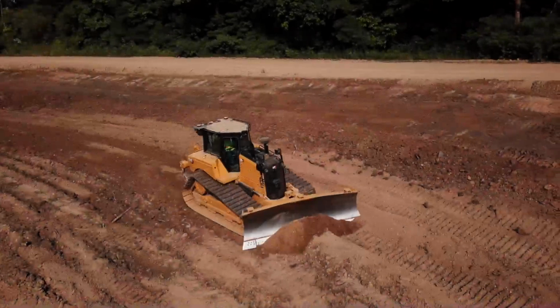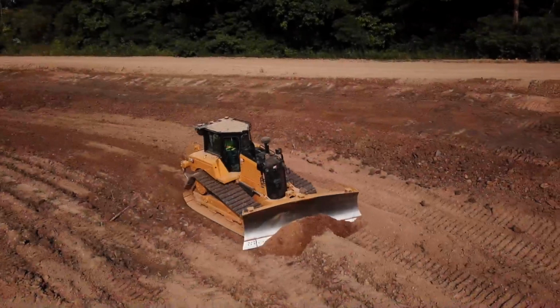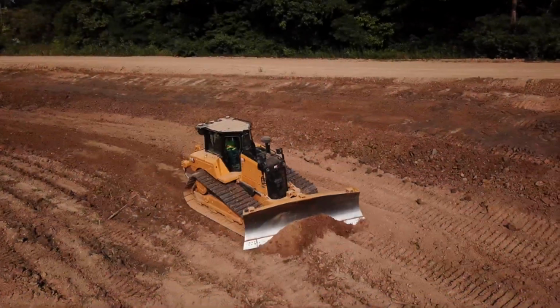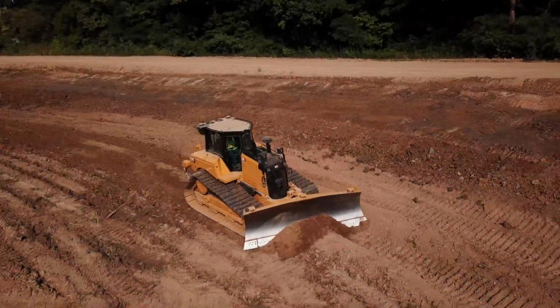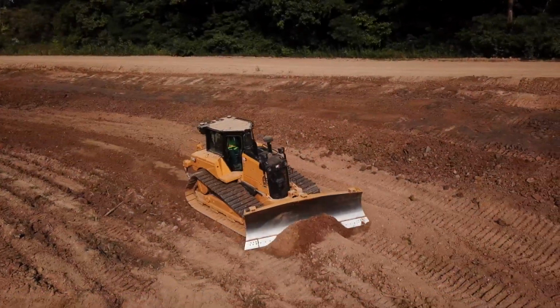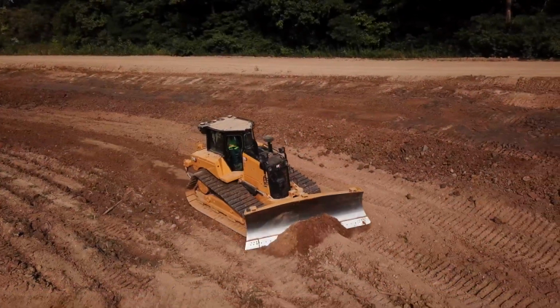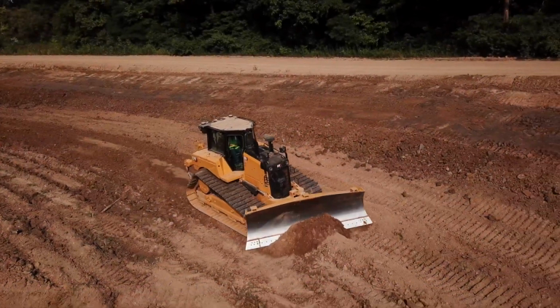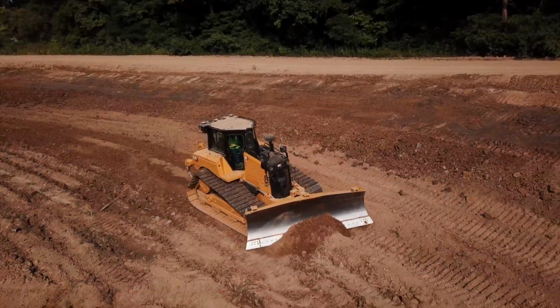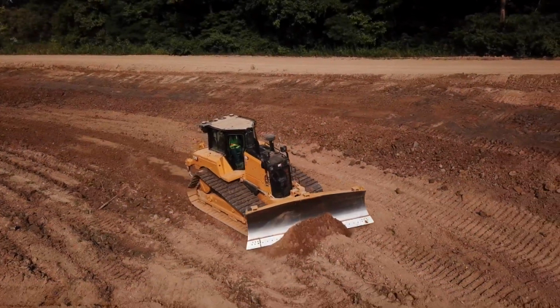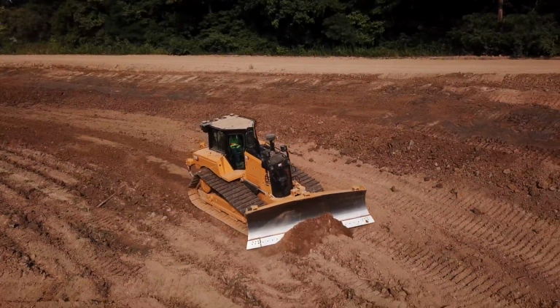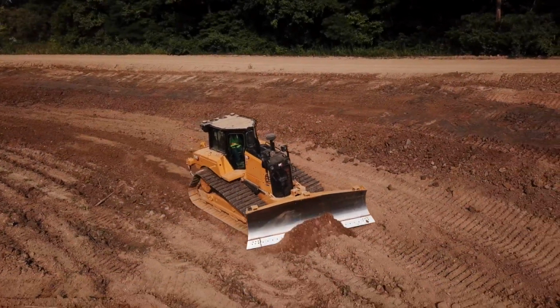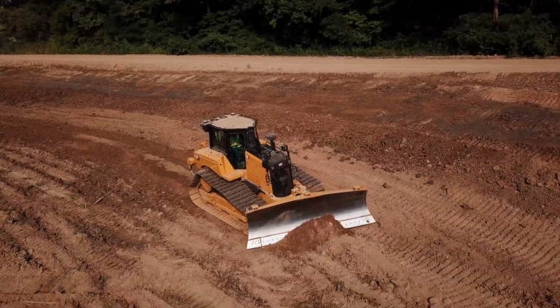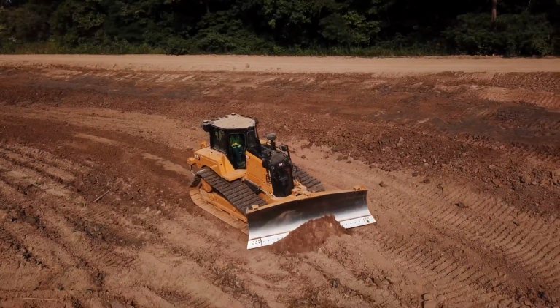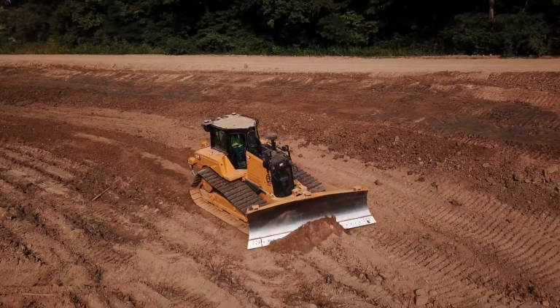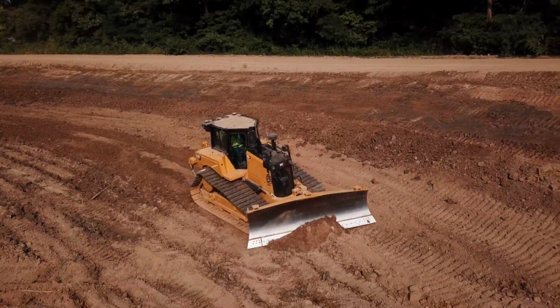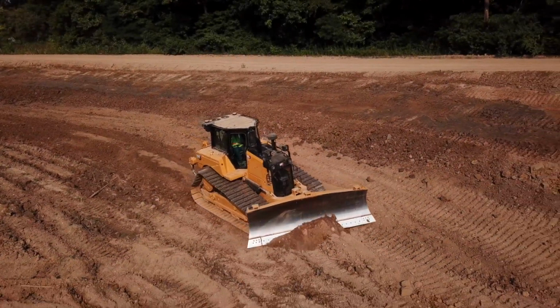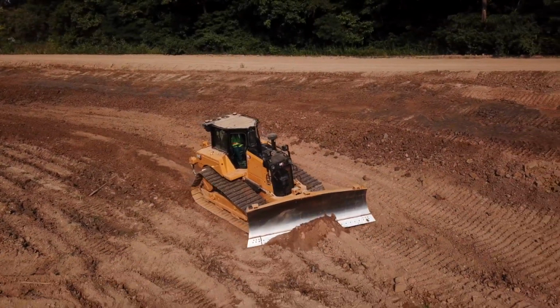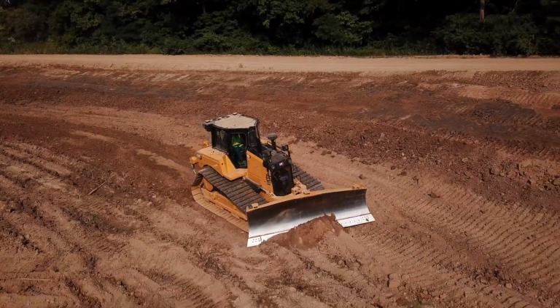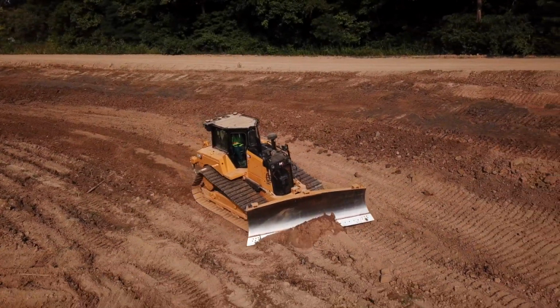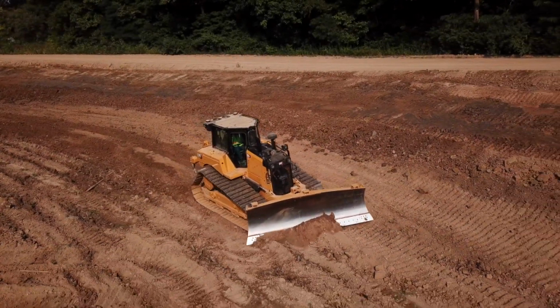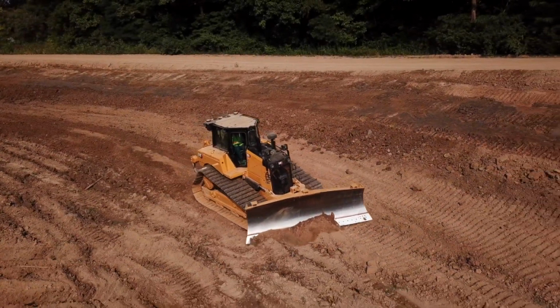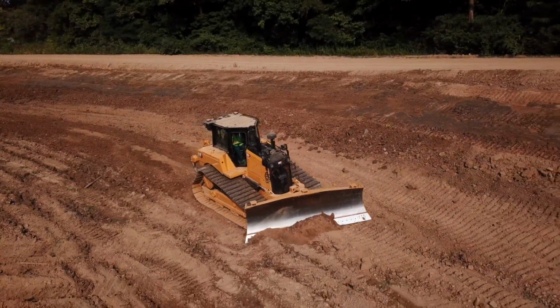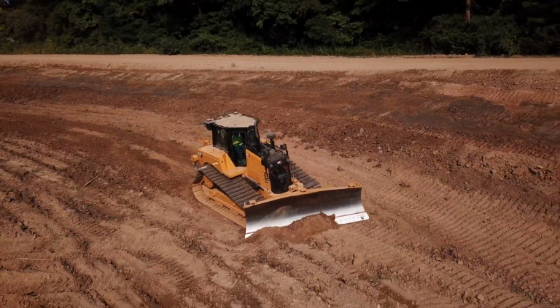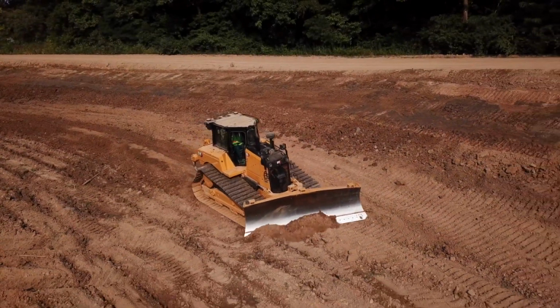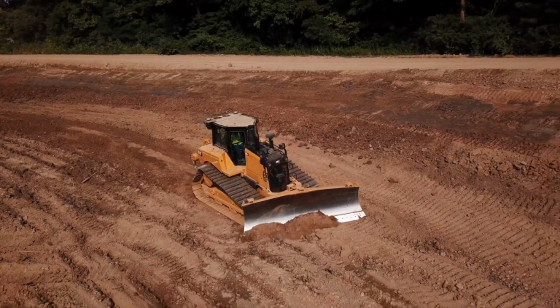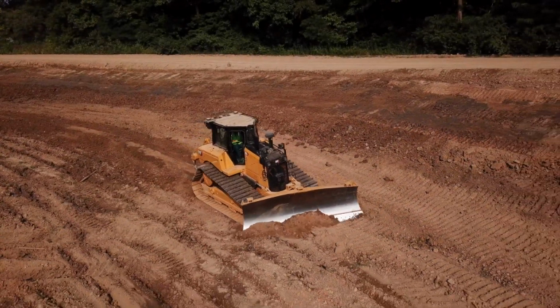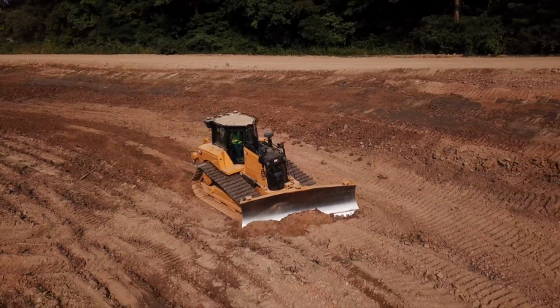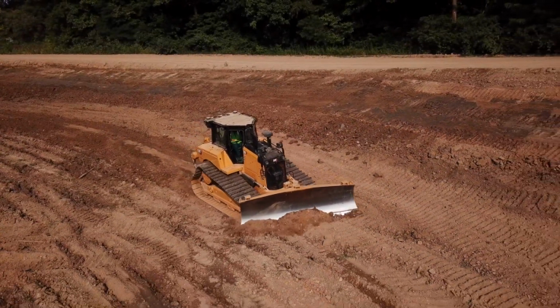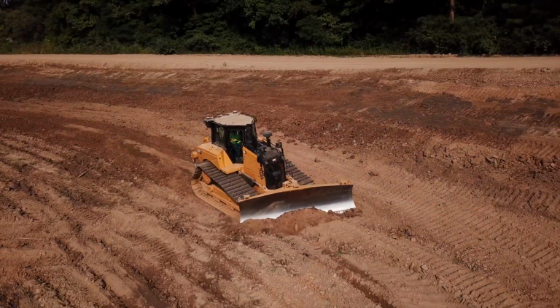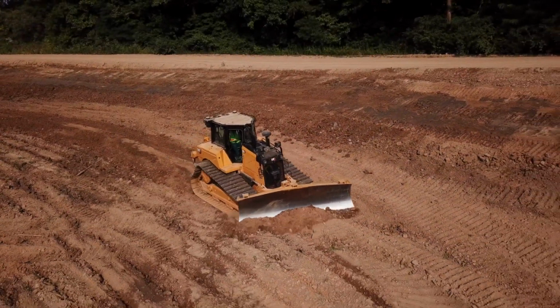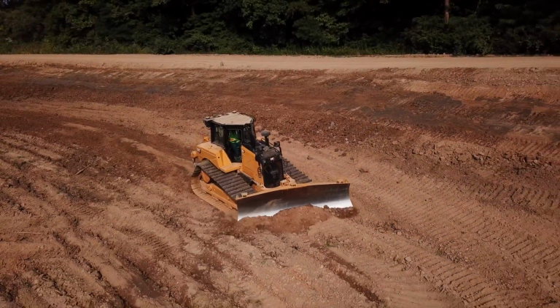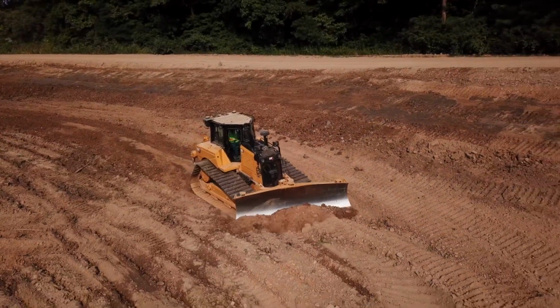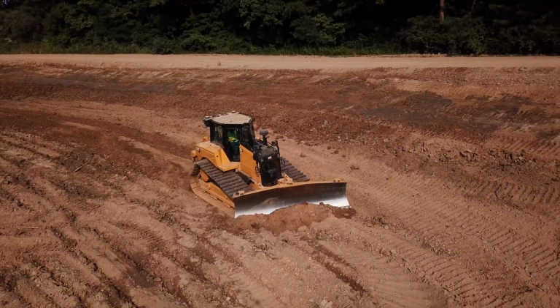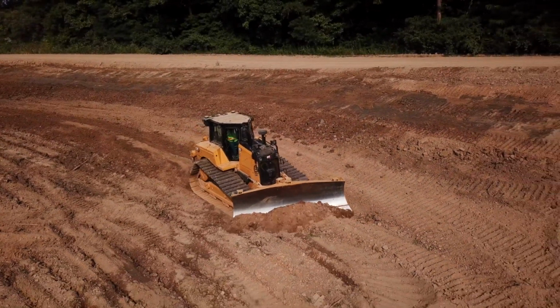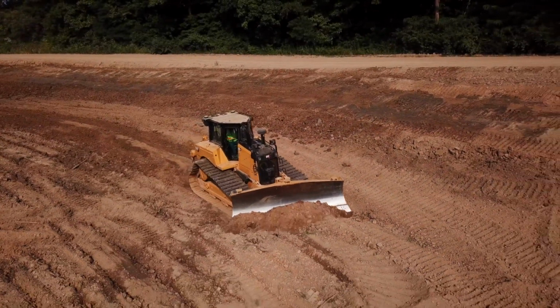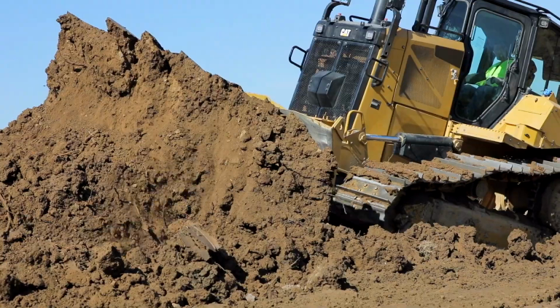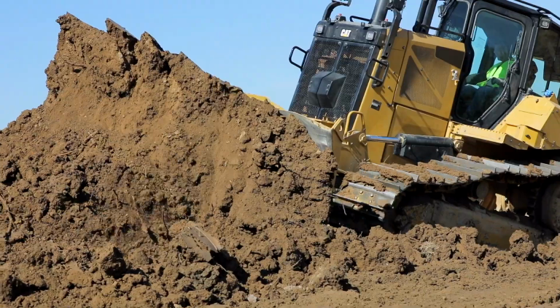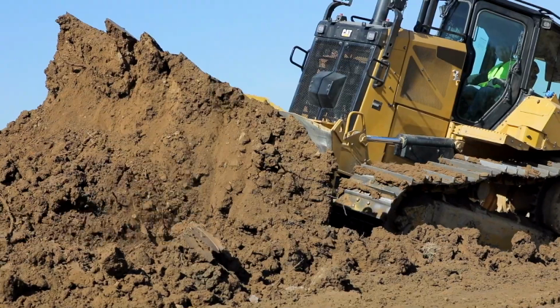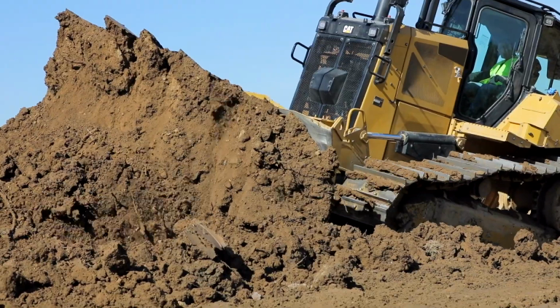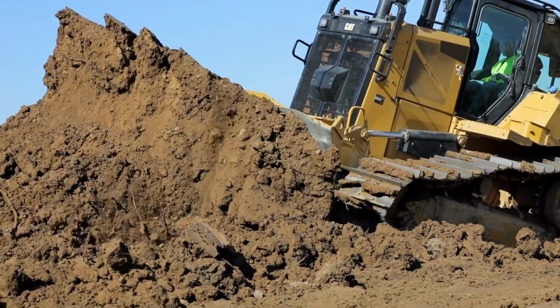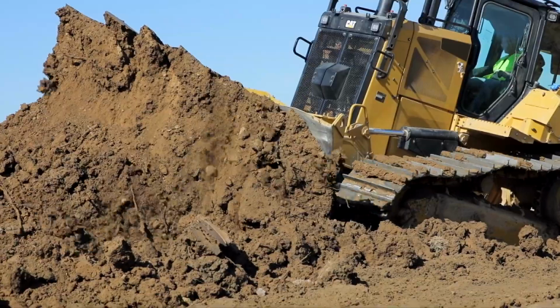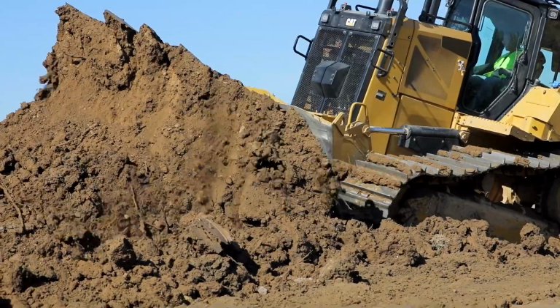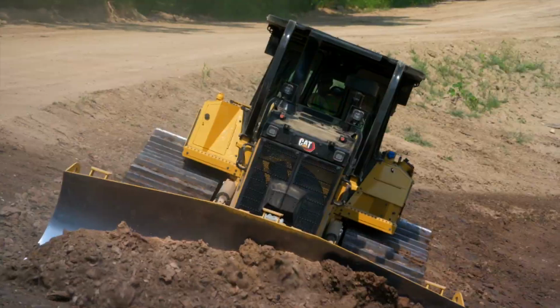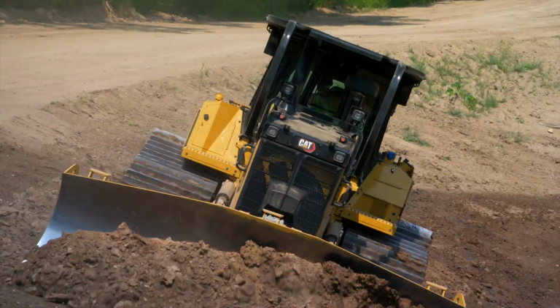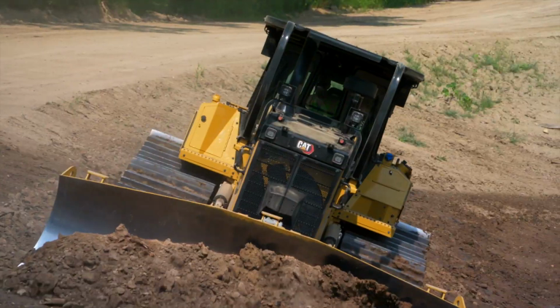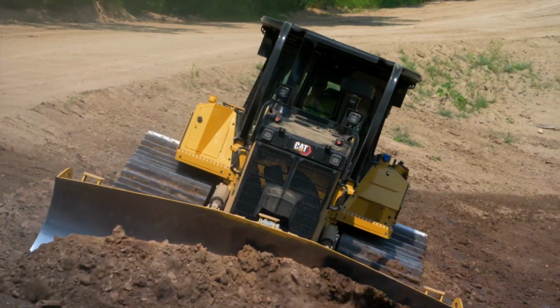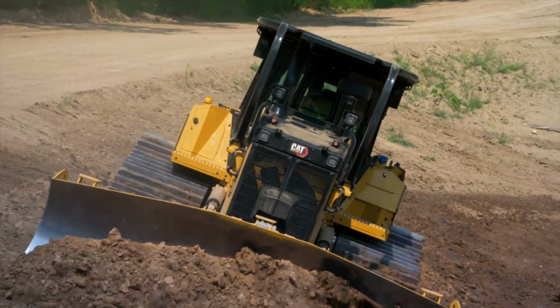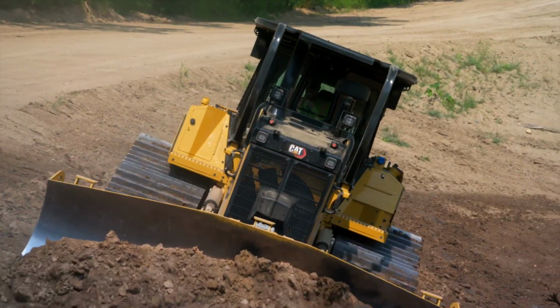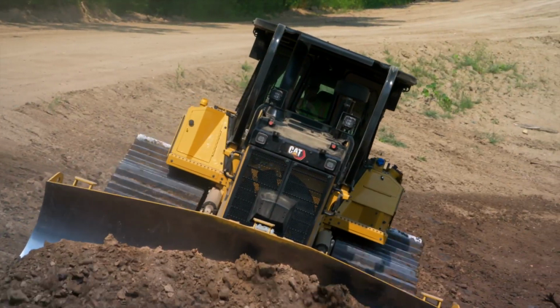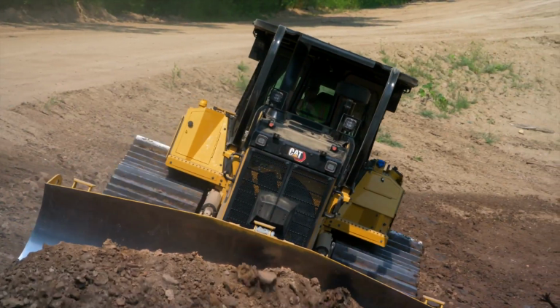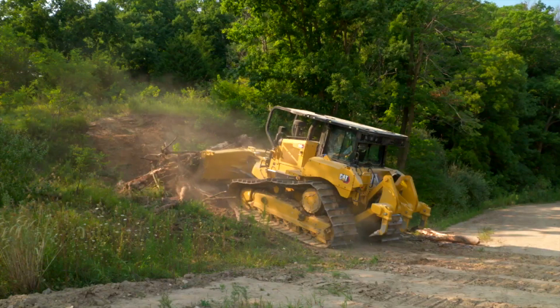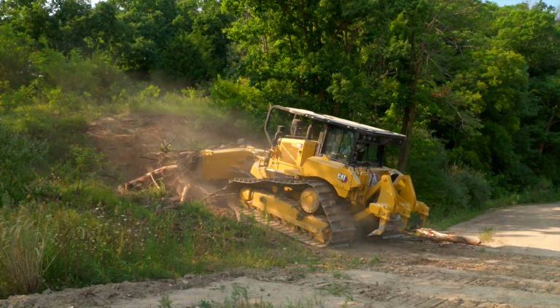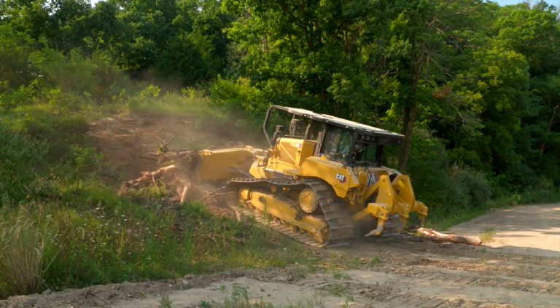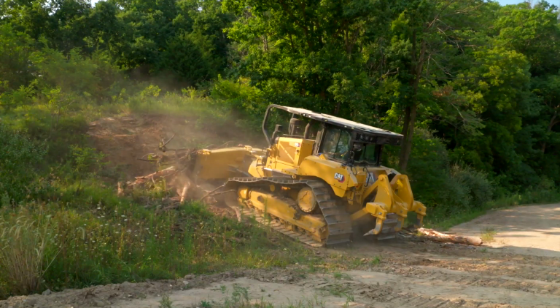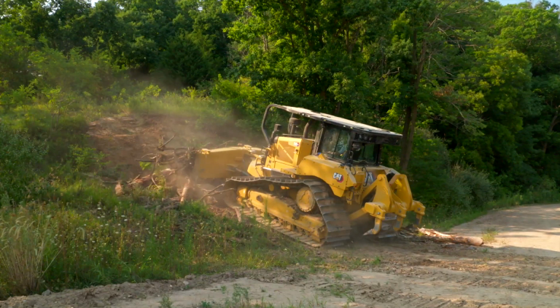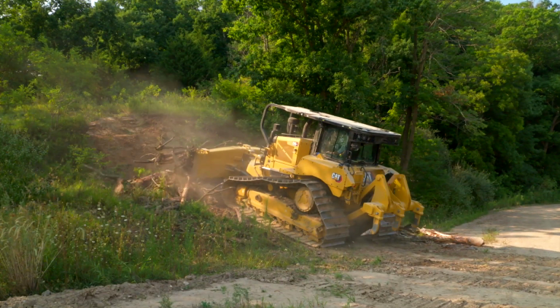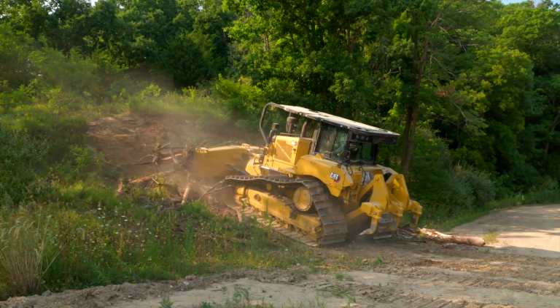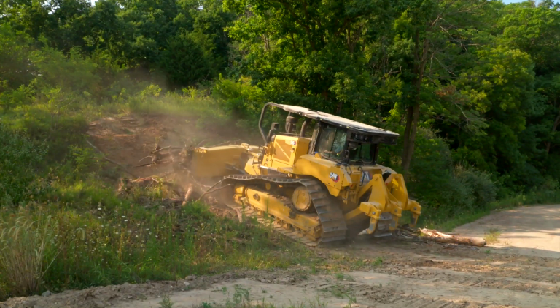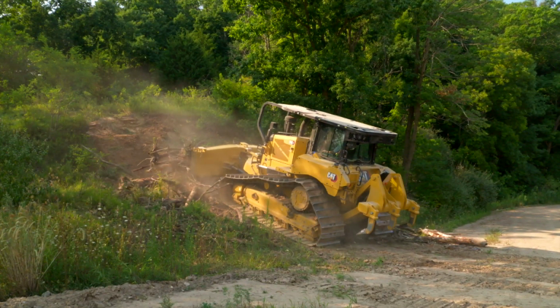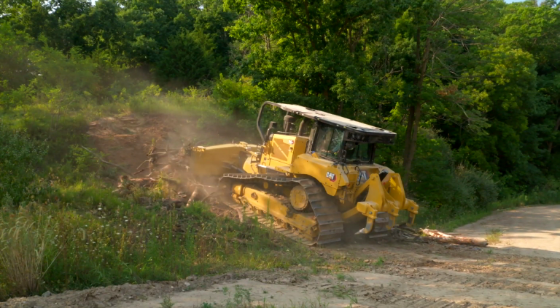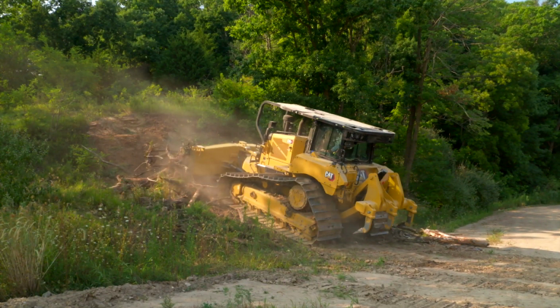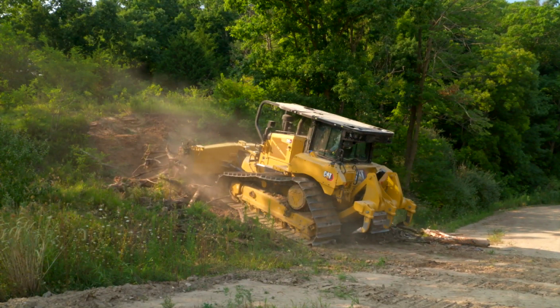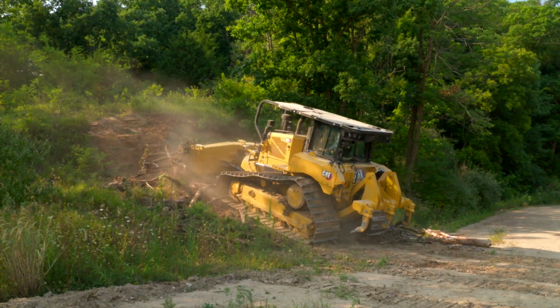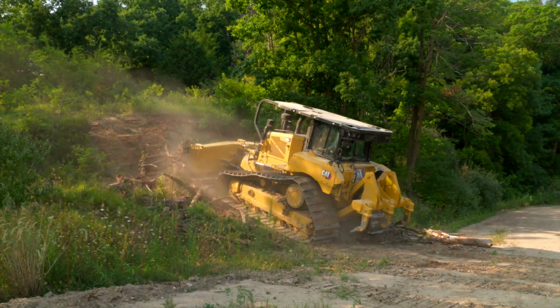It would take a long time to tell you all the reasons why the all-new Cat D6 Dozer will save you time, save you money, and help you get more done on the job site.